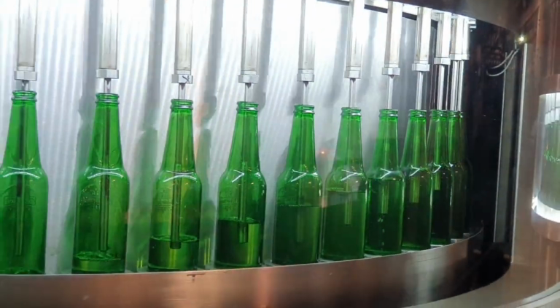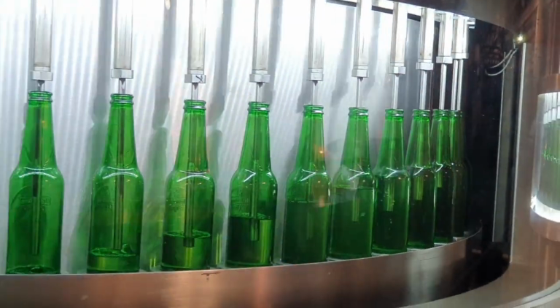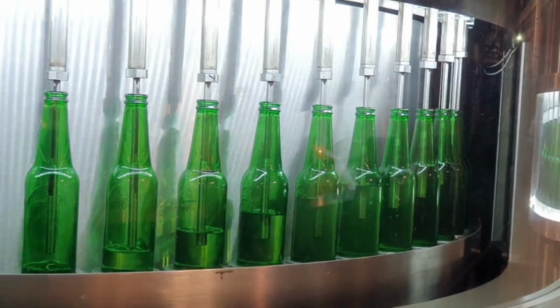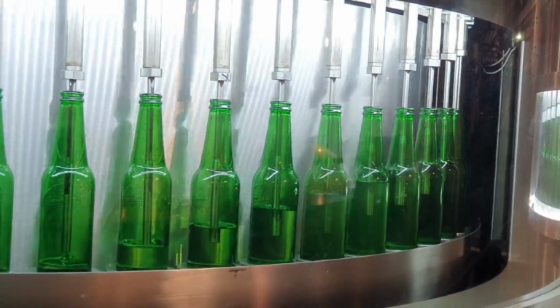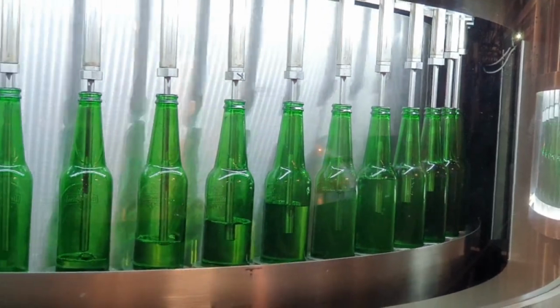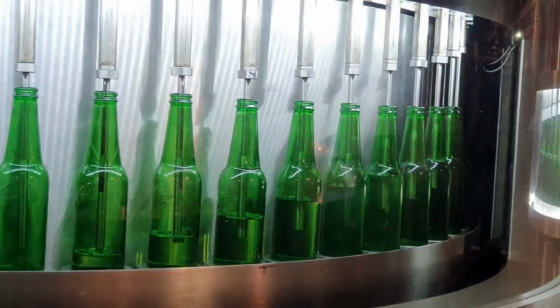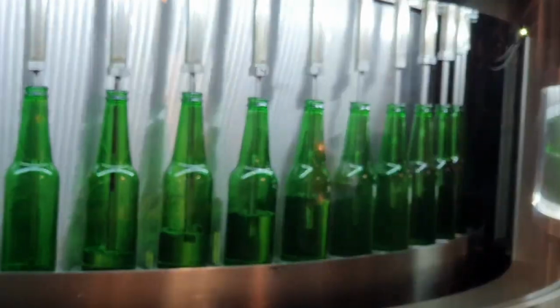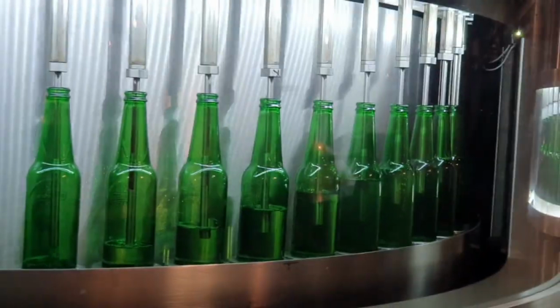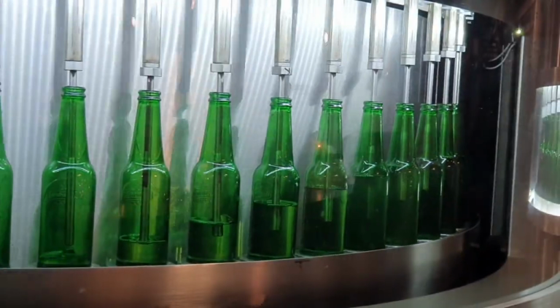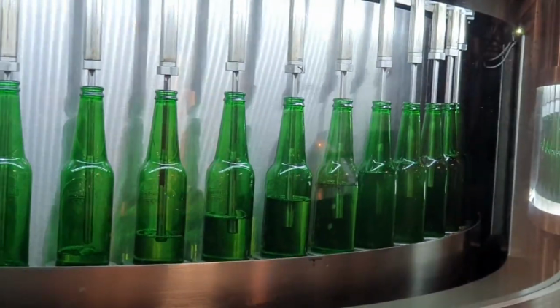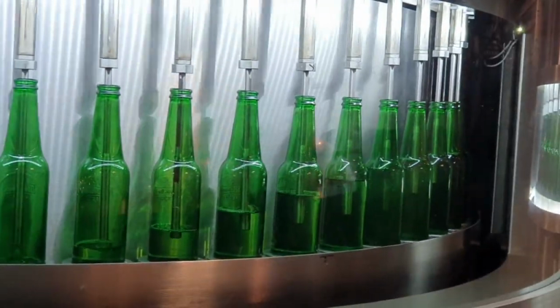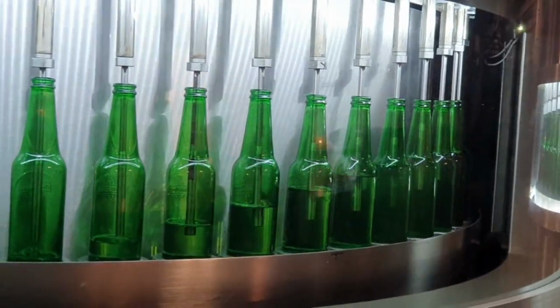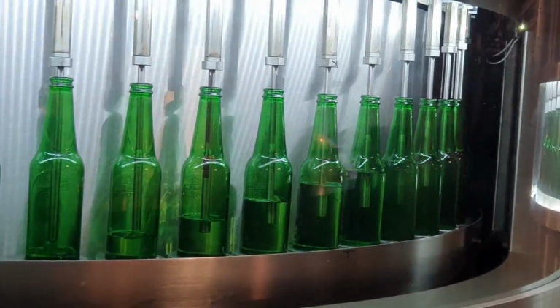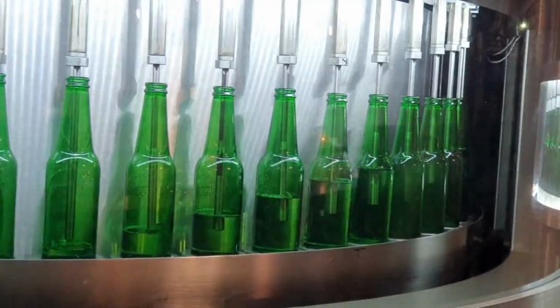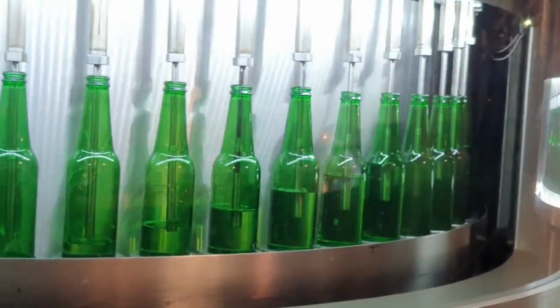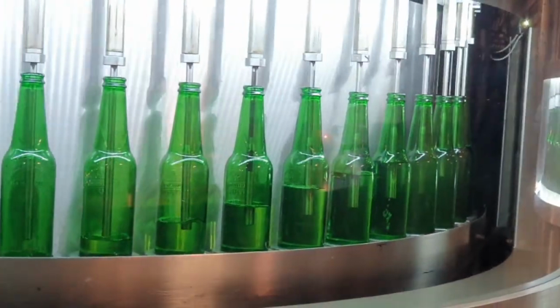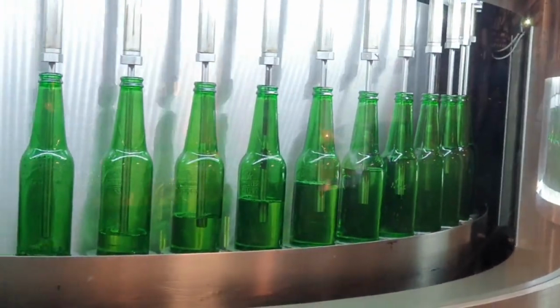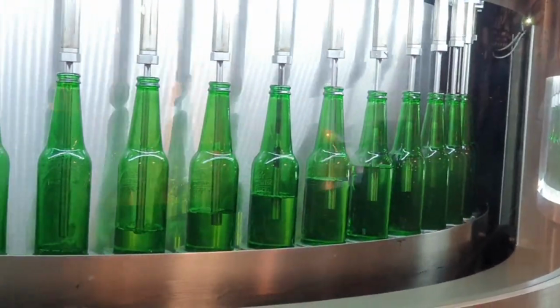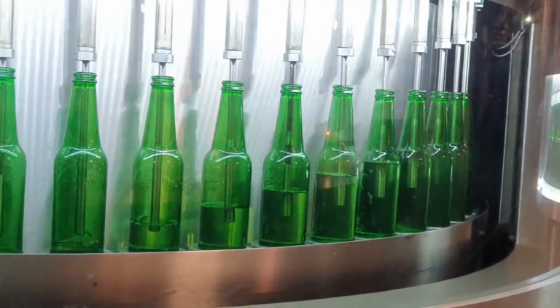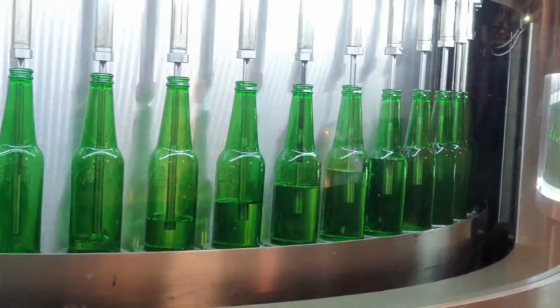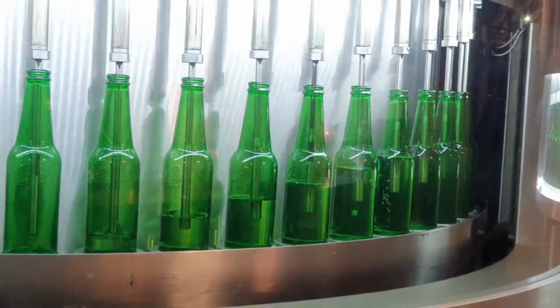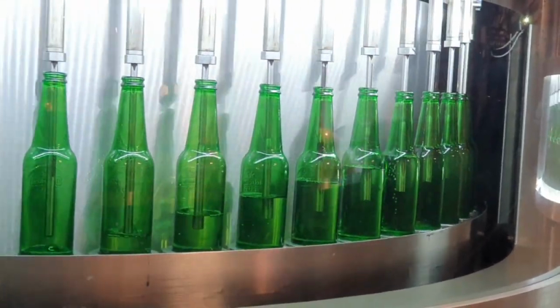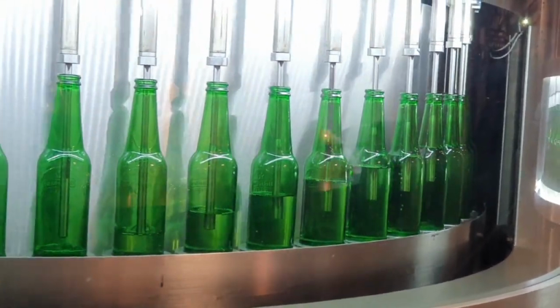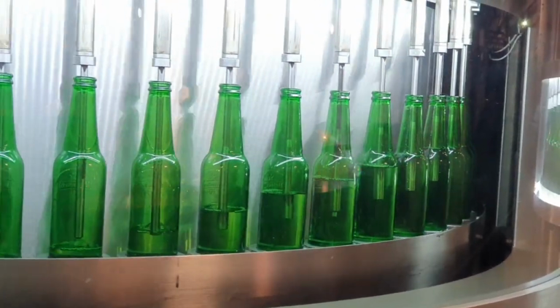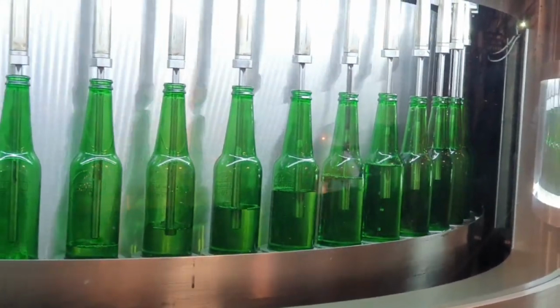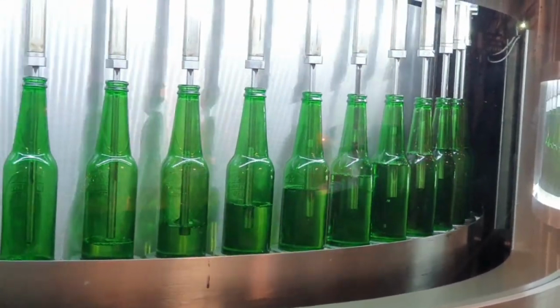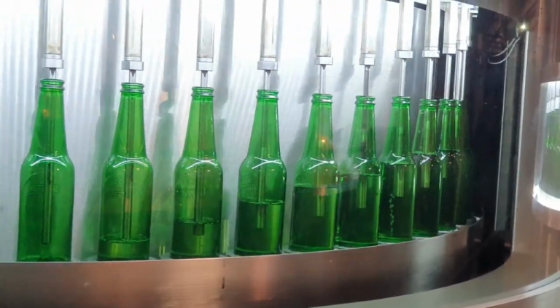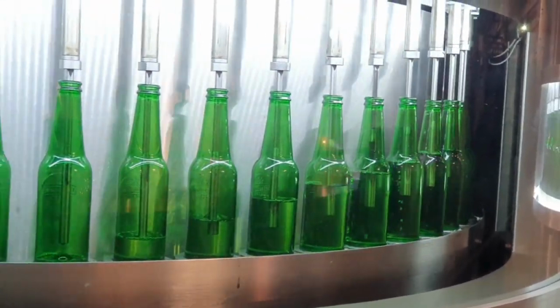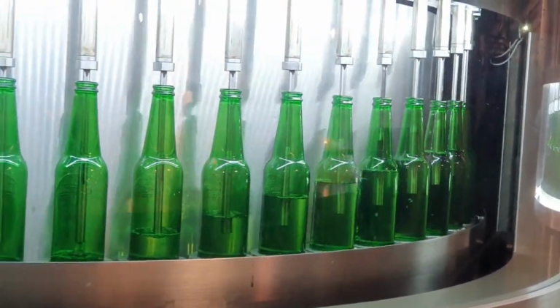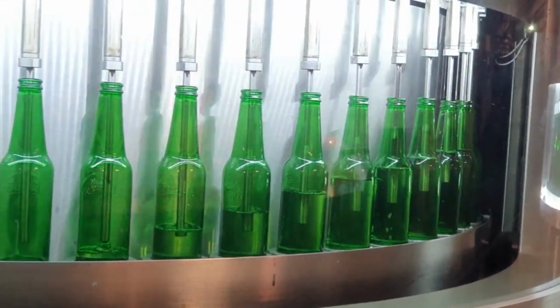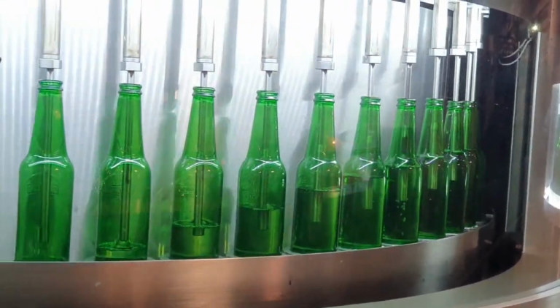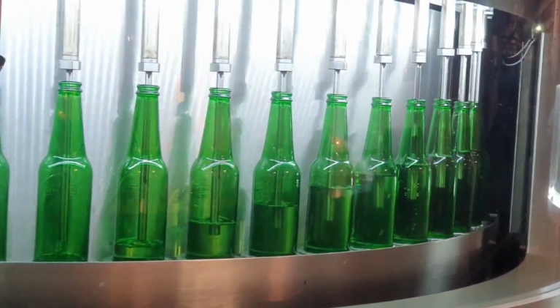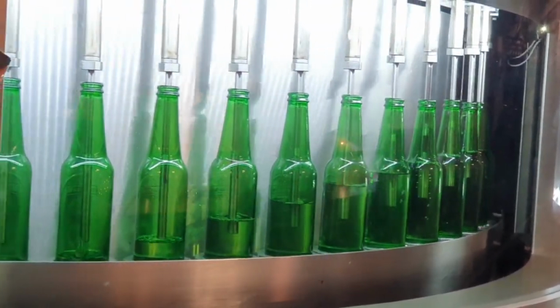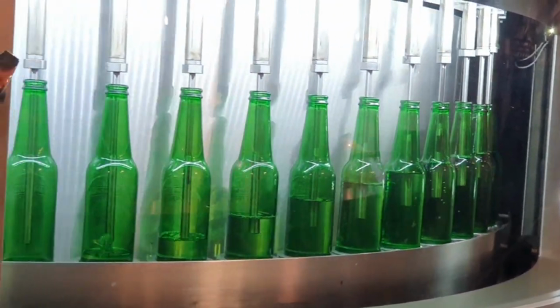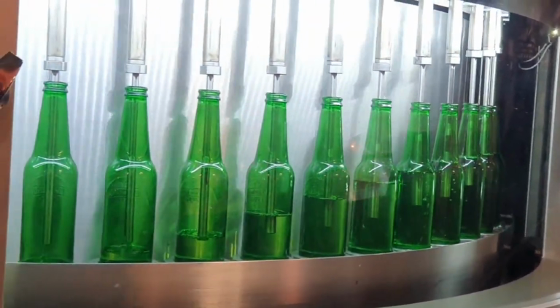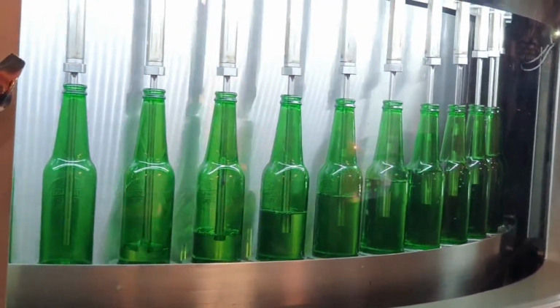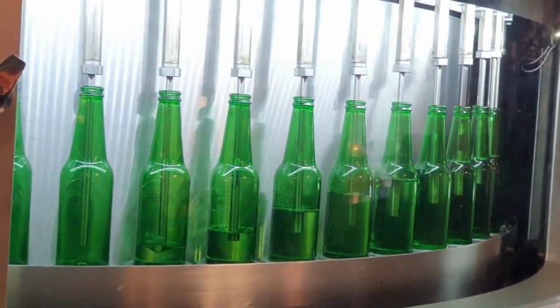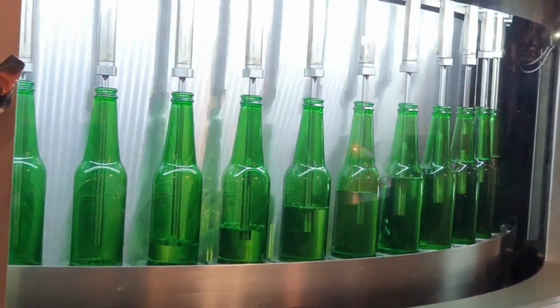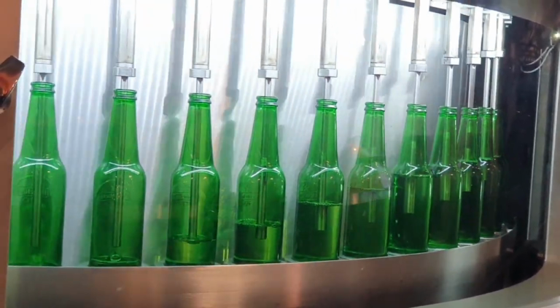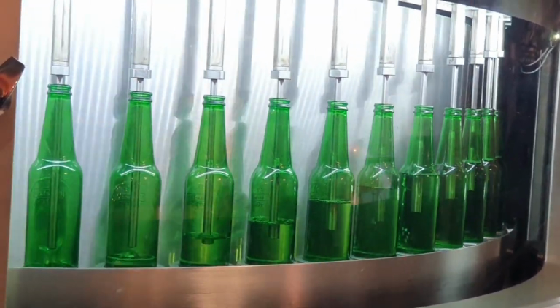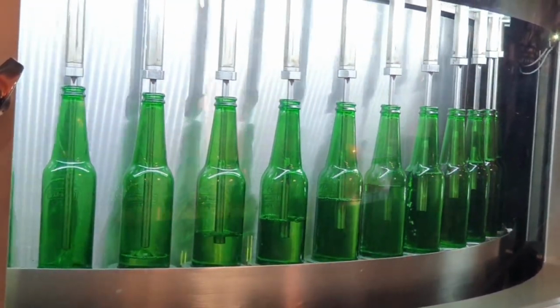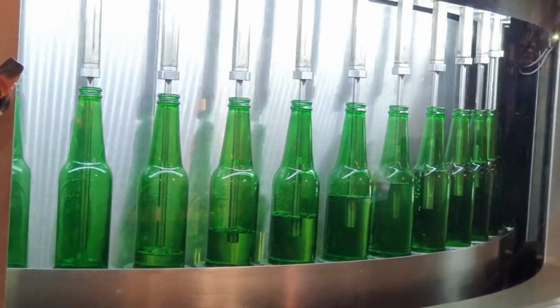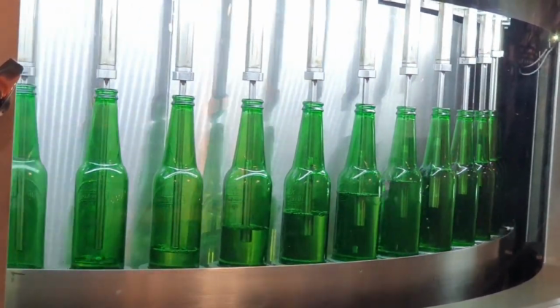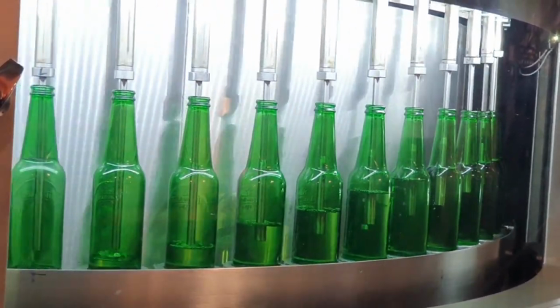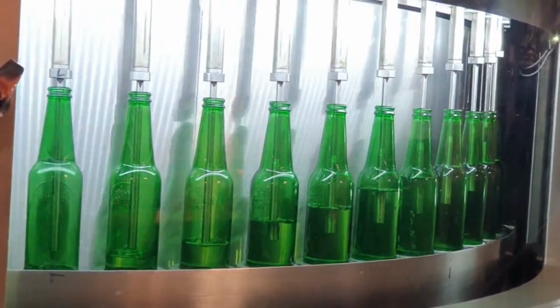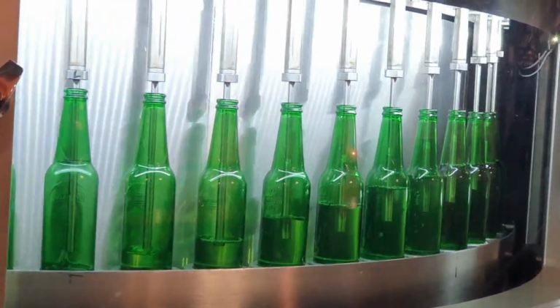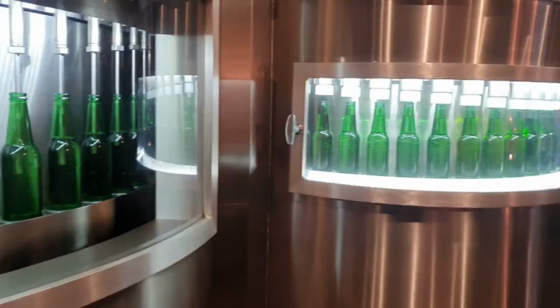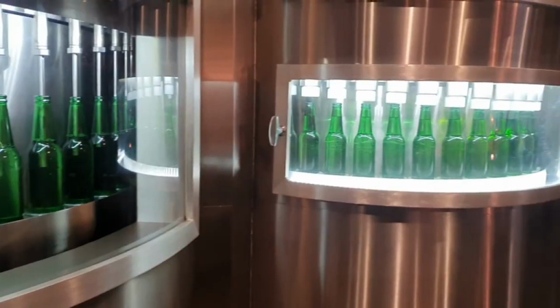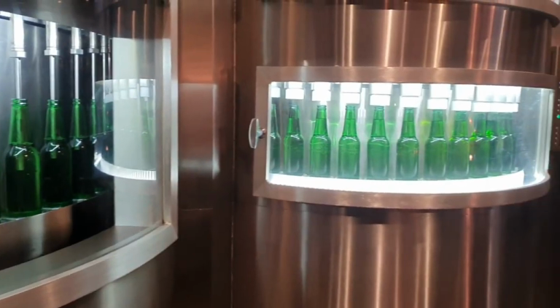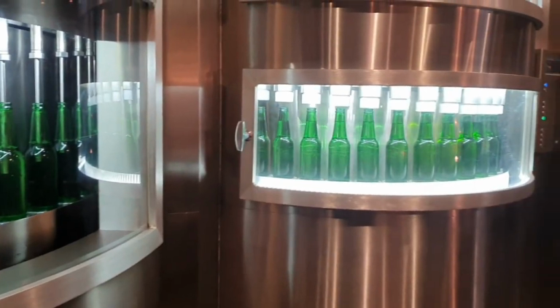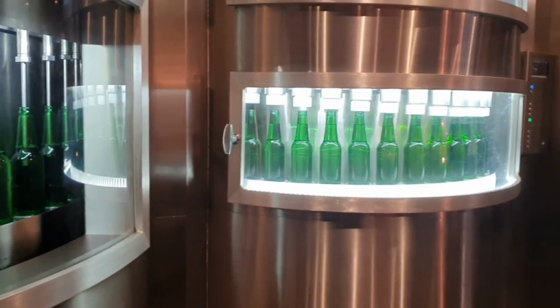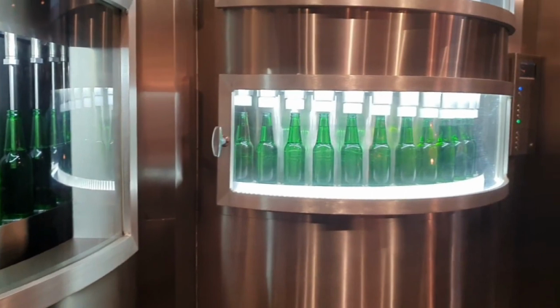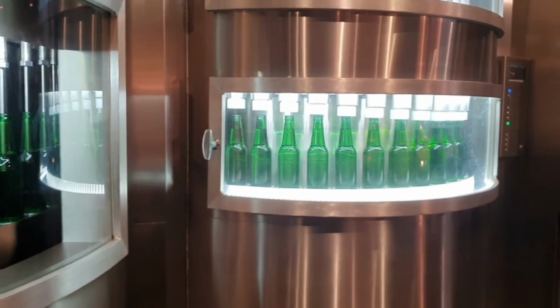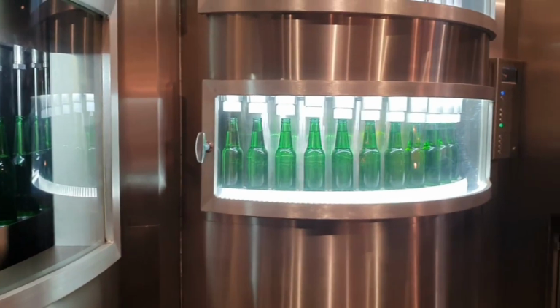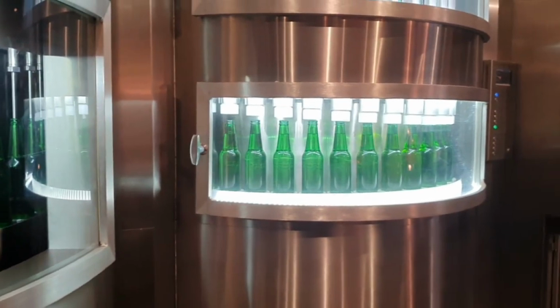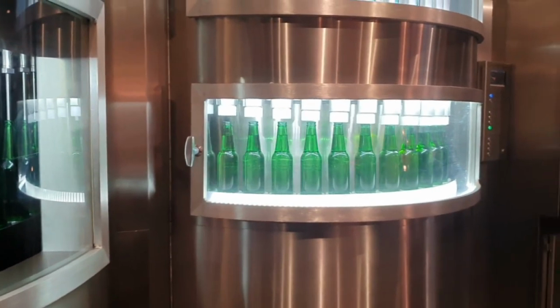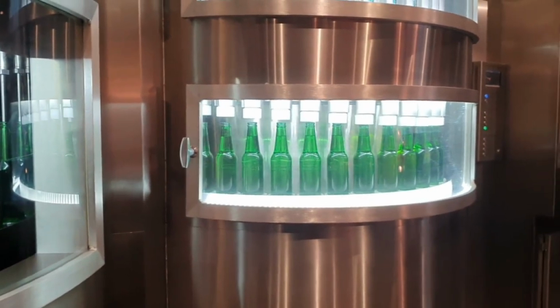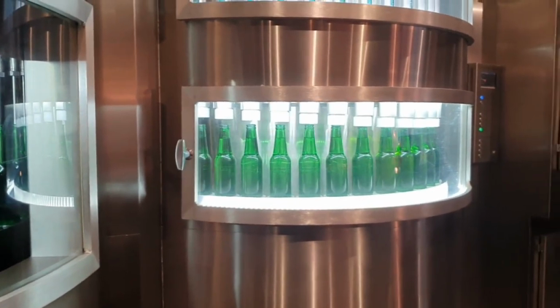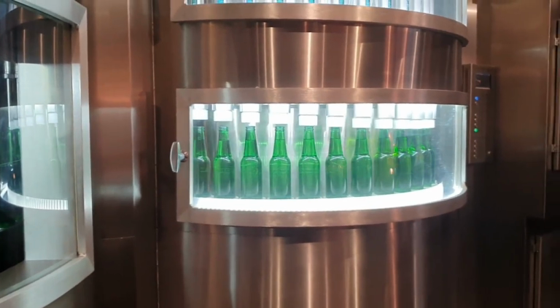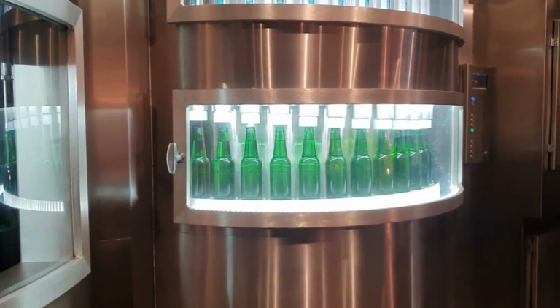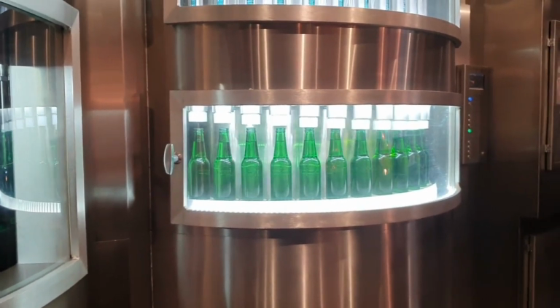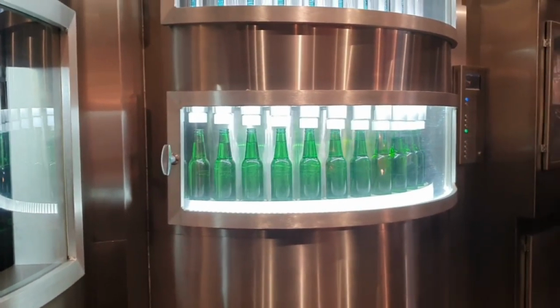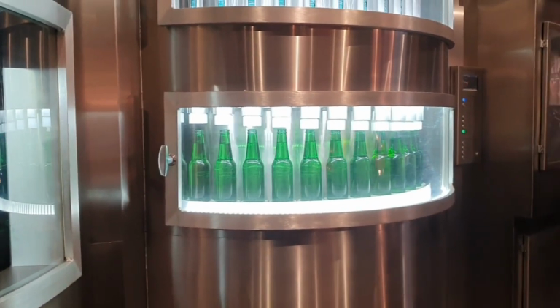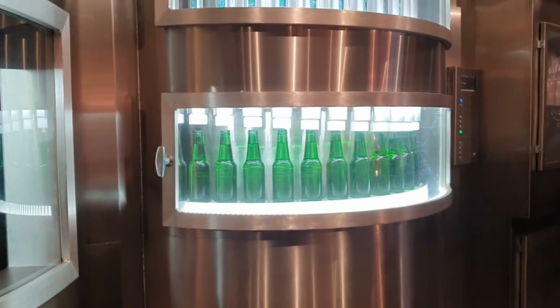This is how the filling is taking place. Look at all that beer, guys. And that's the crowning of the bottles.